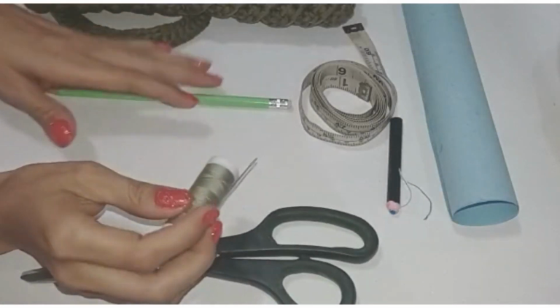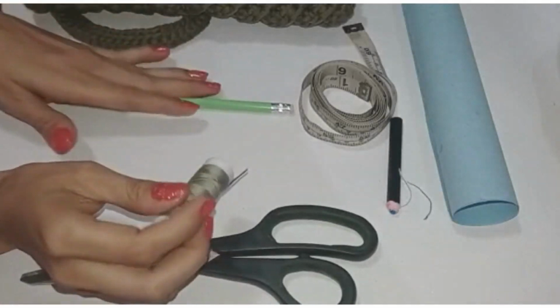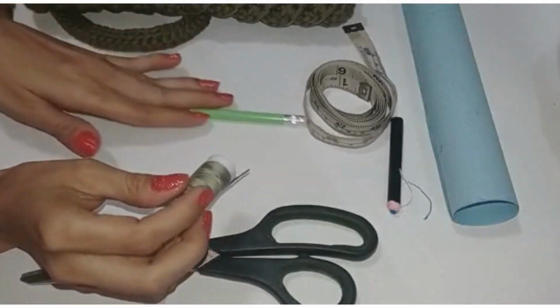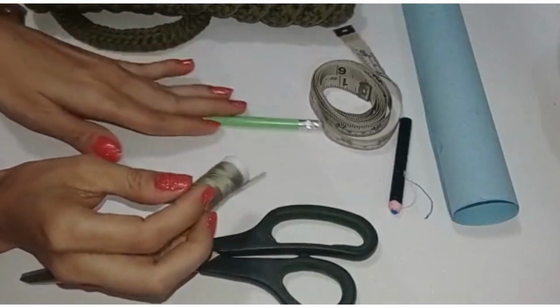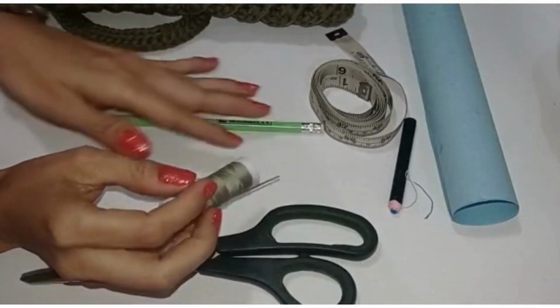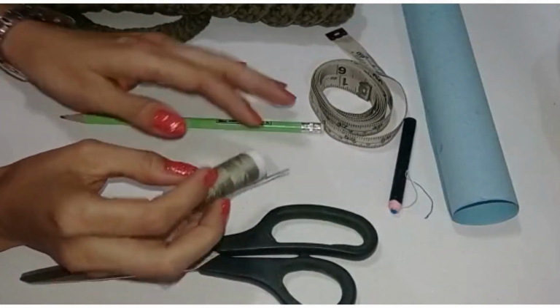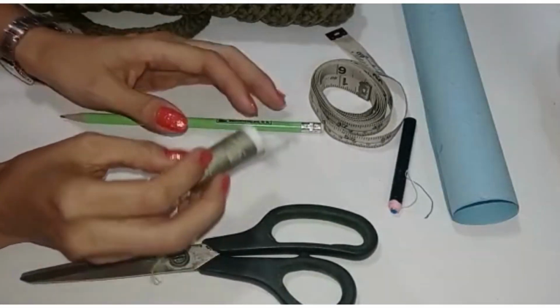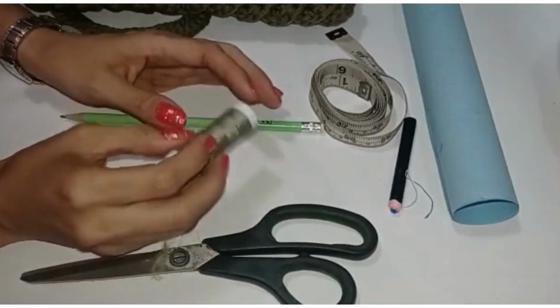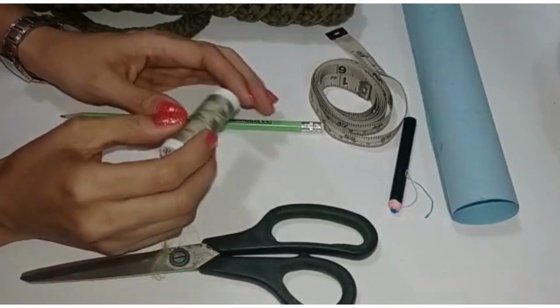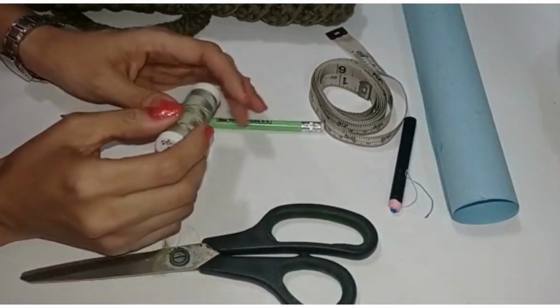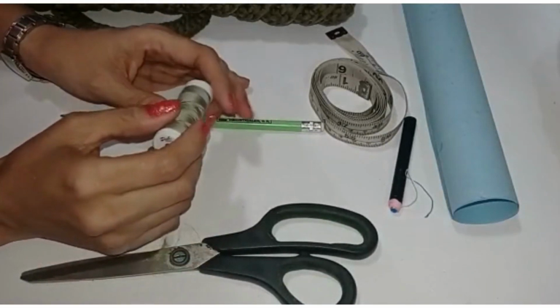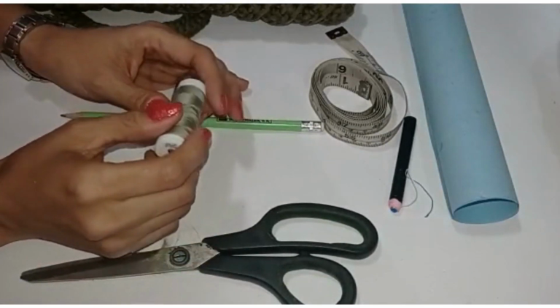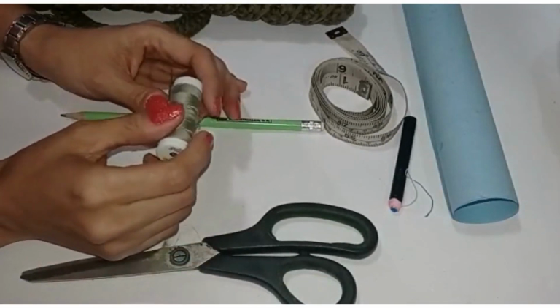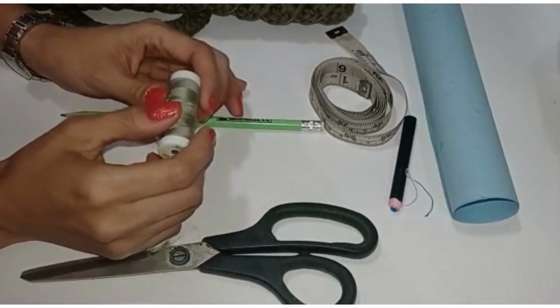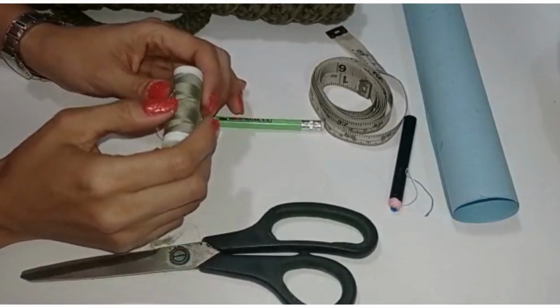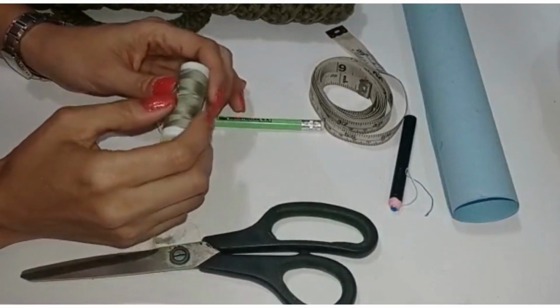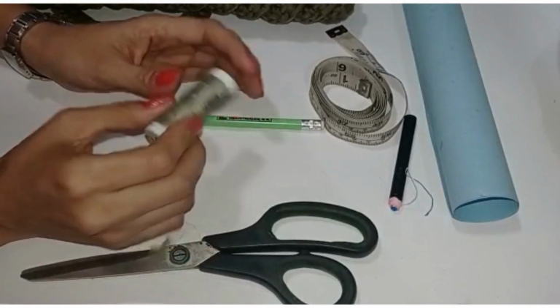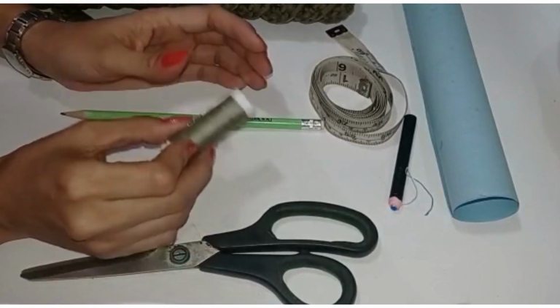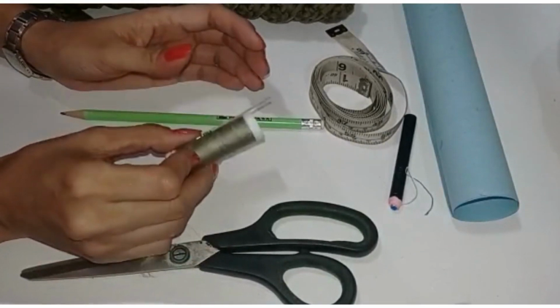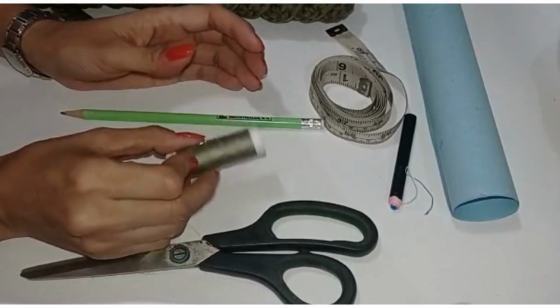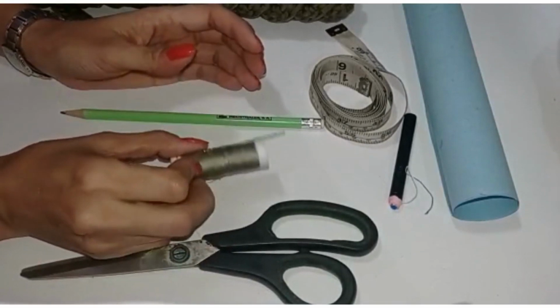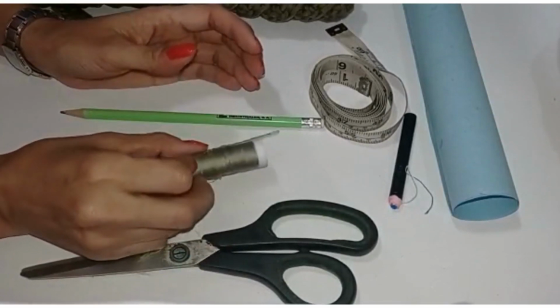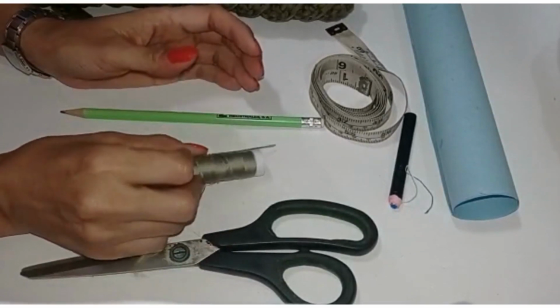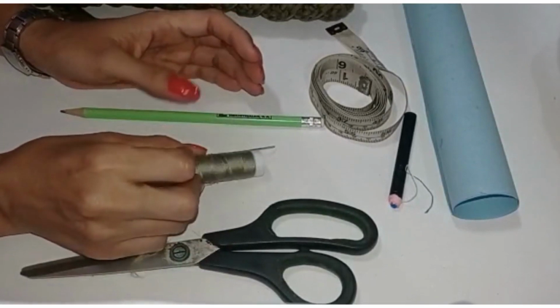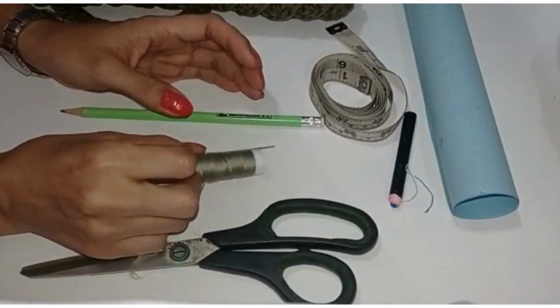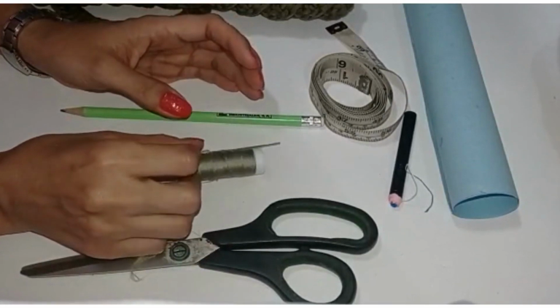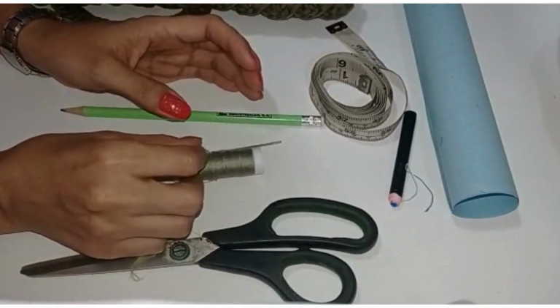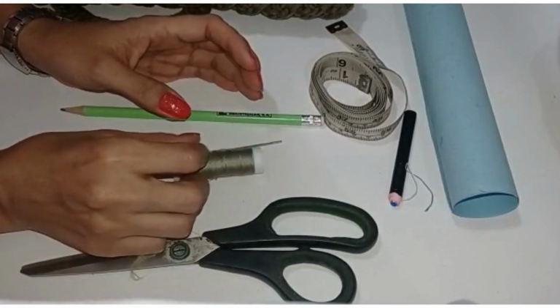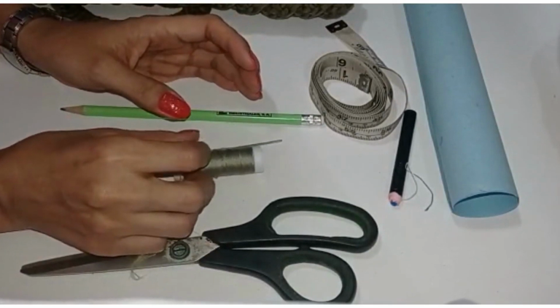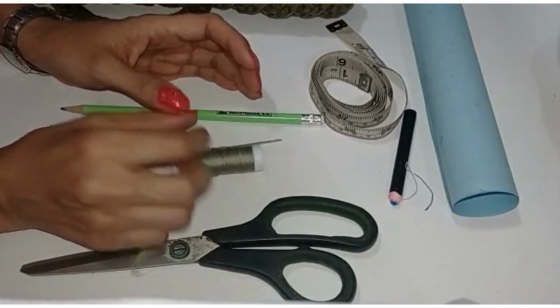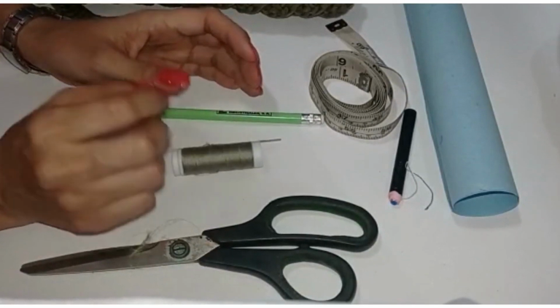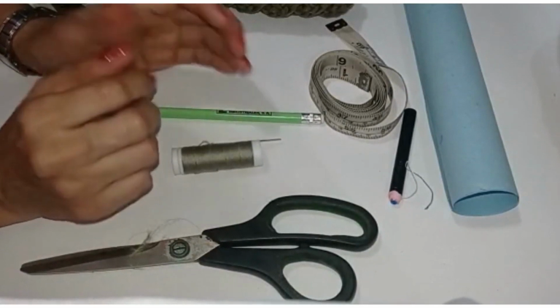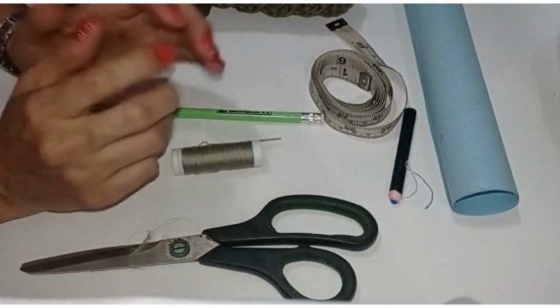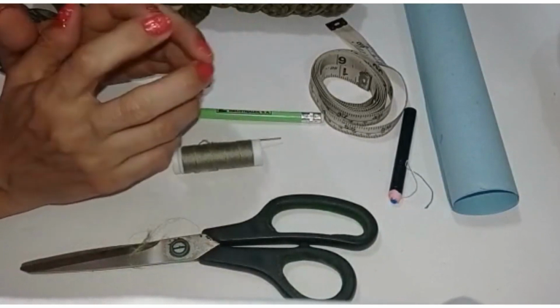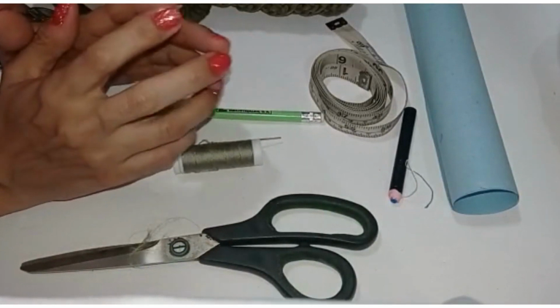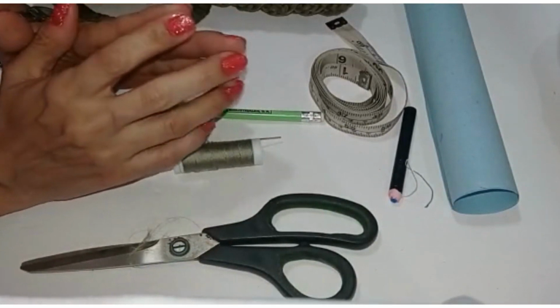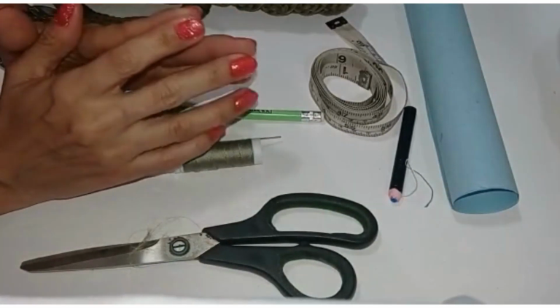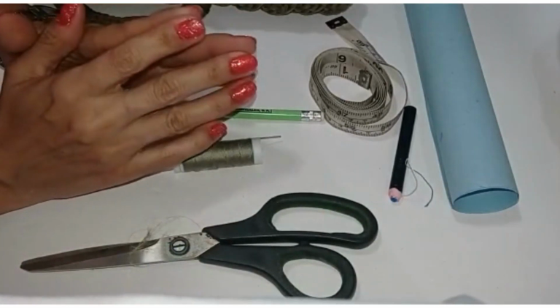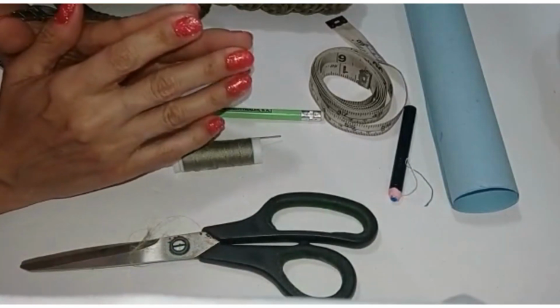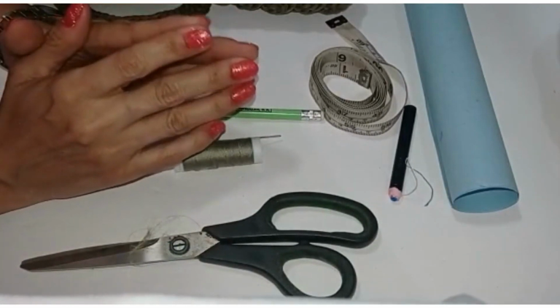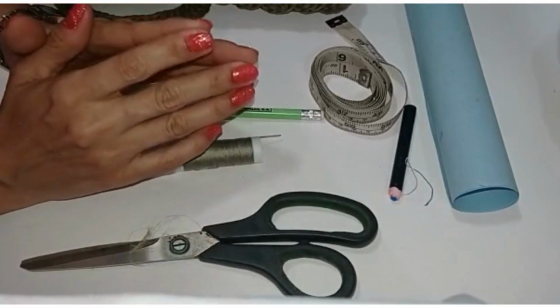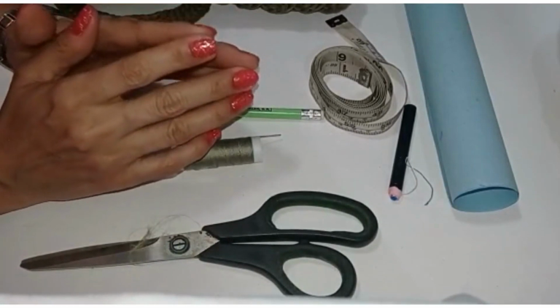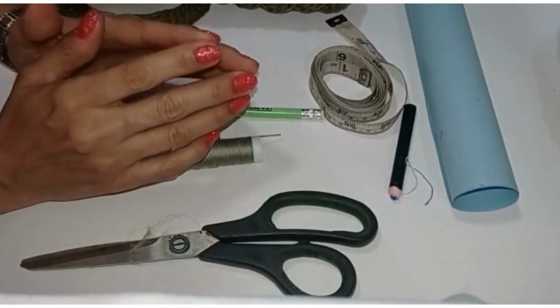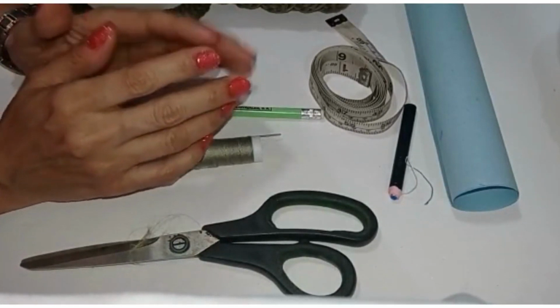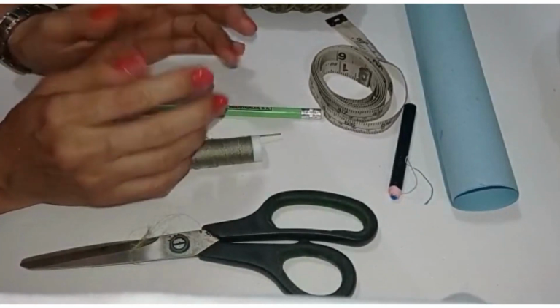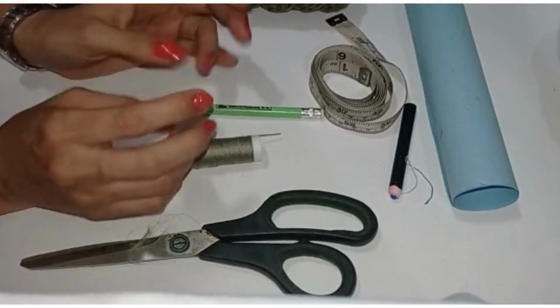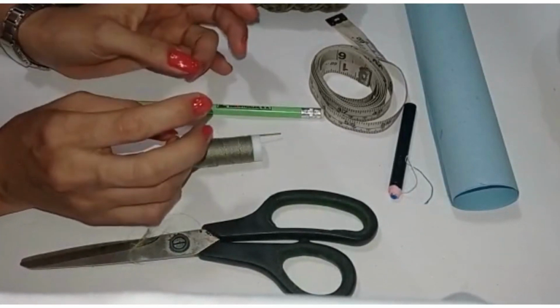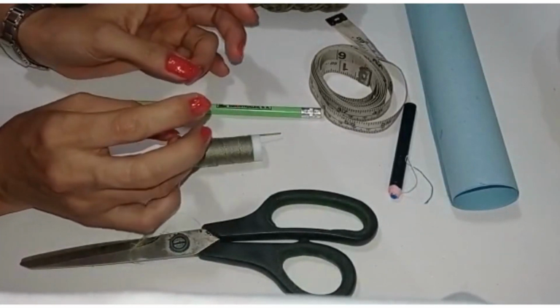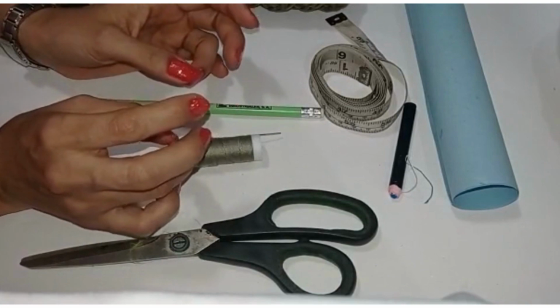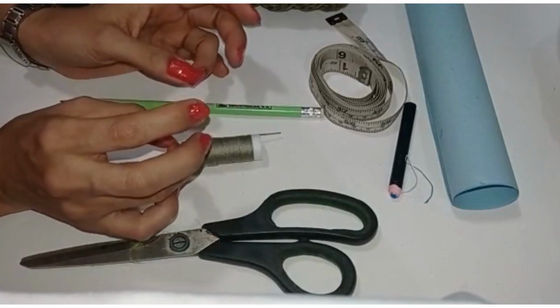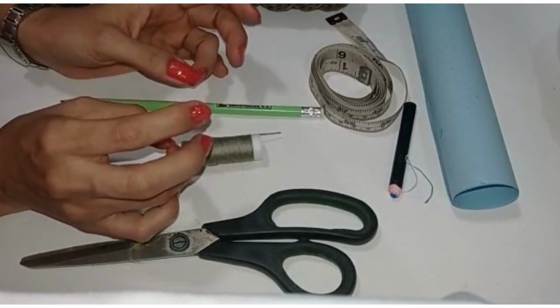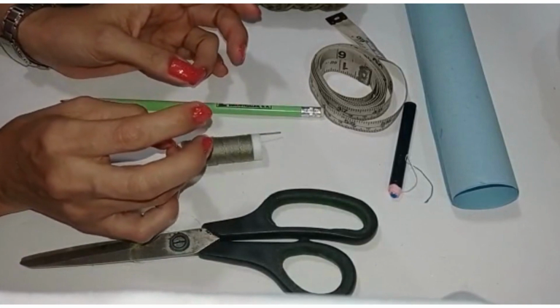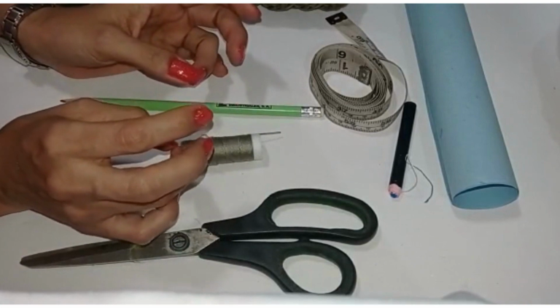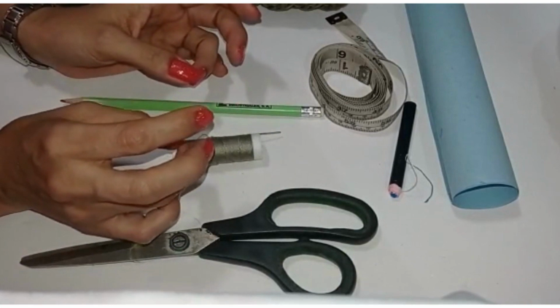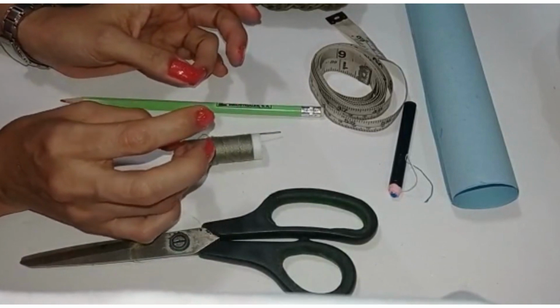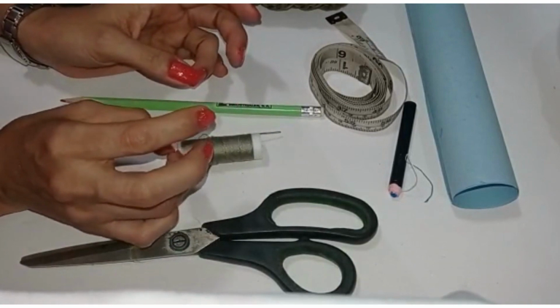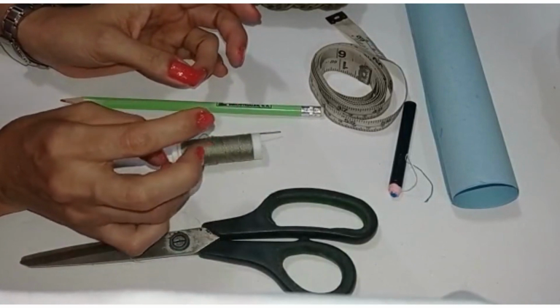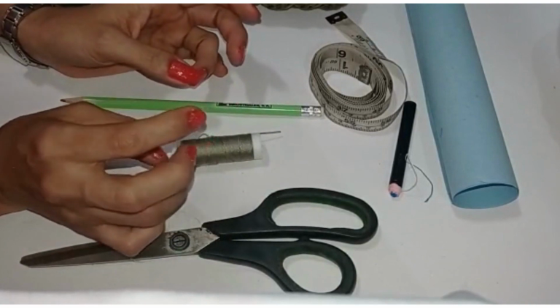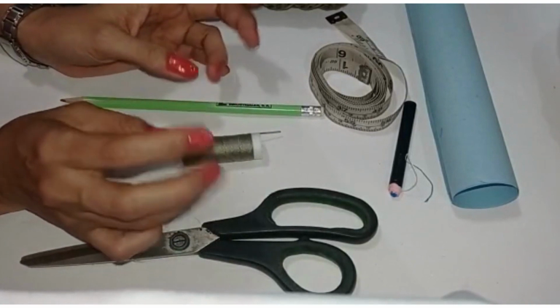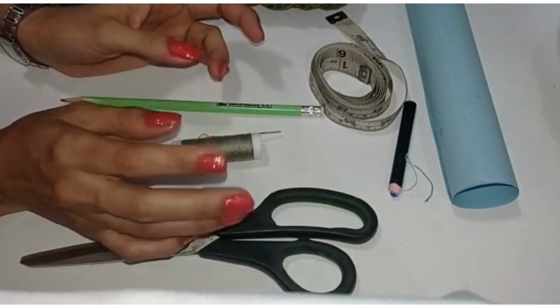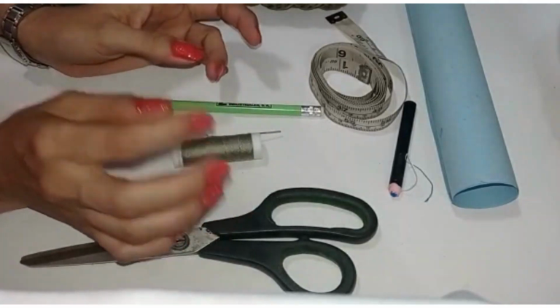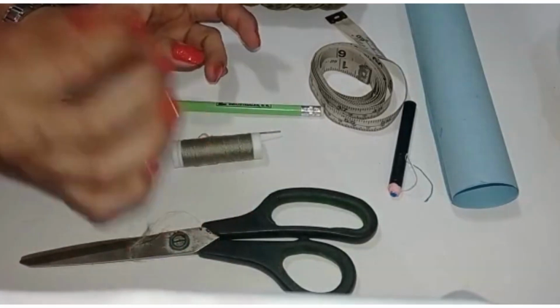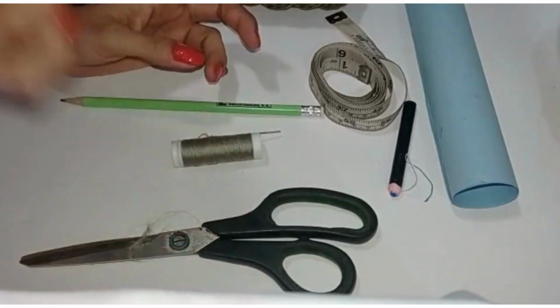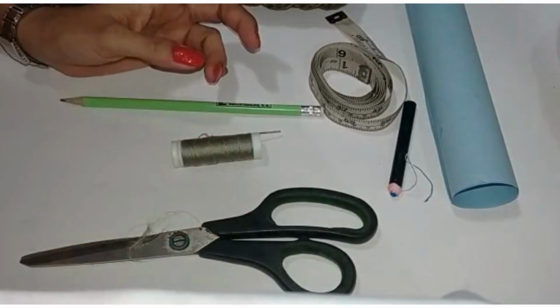Hola a todos, bienvenidos a mi canal Tata Crochet. Les deseo un próspero año 2023 a todos.